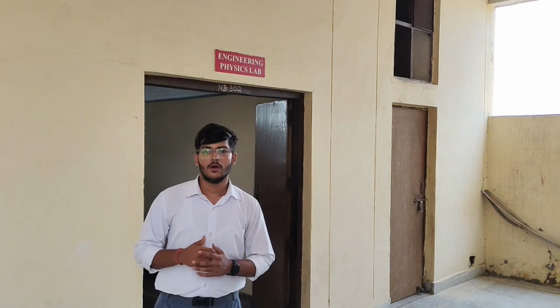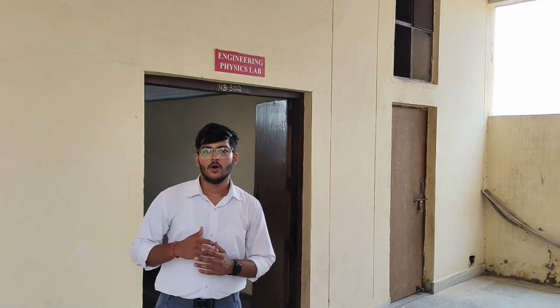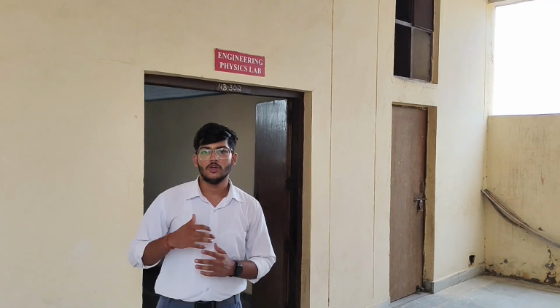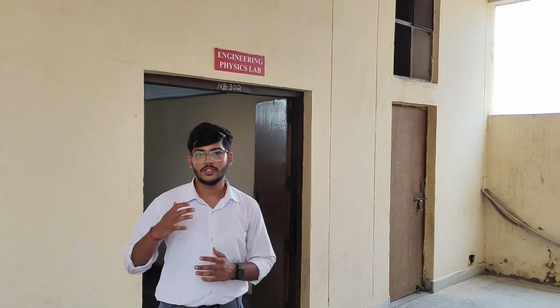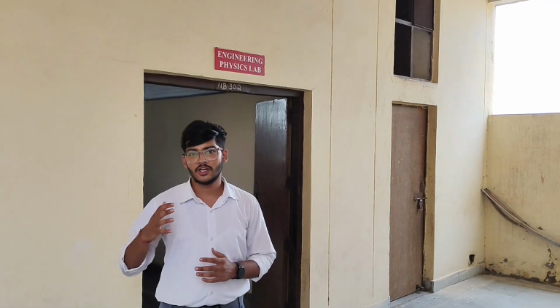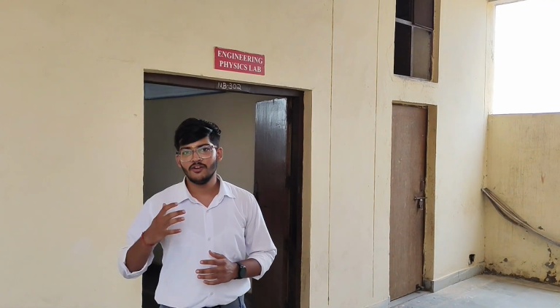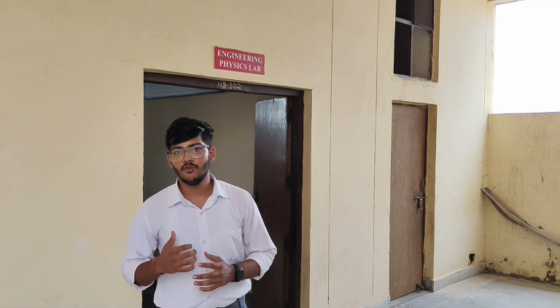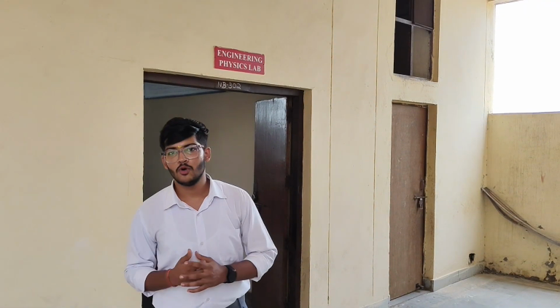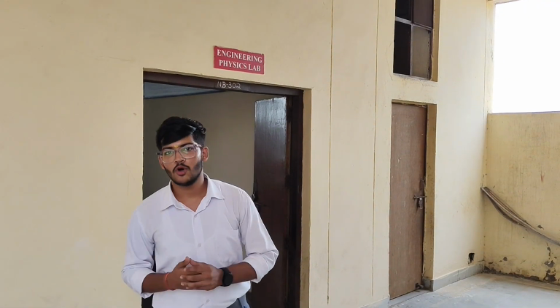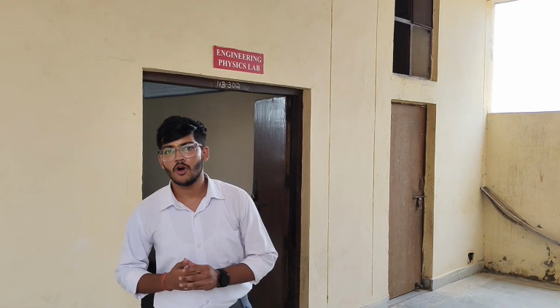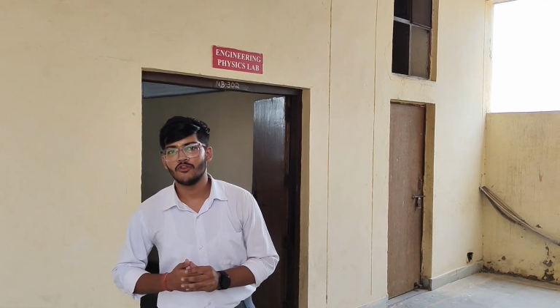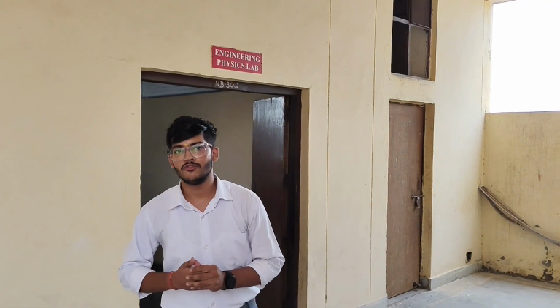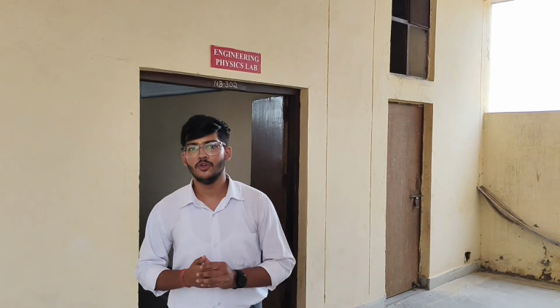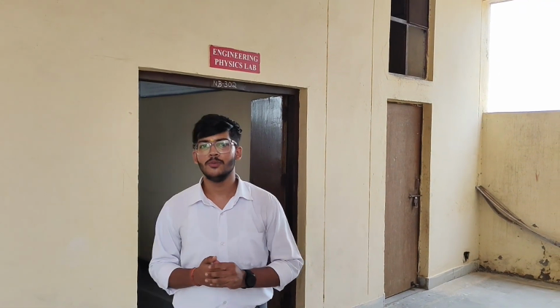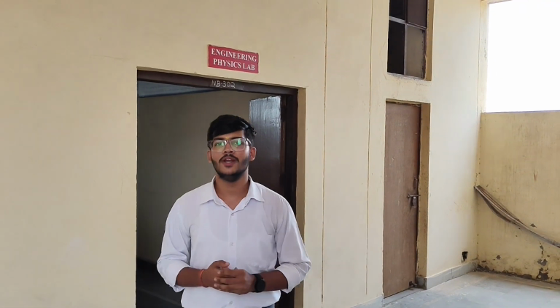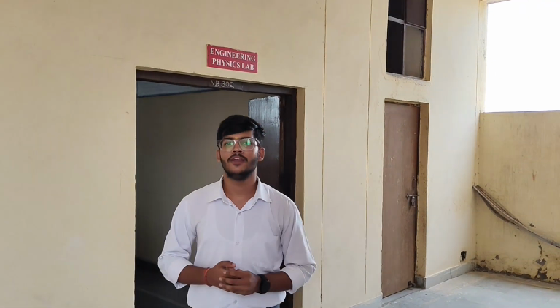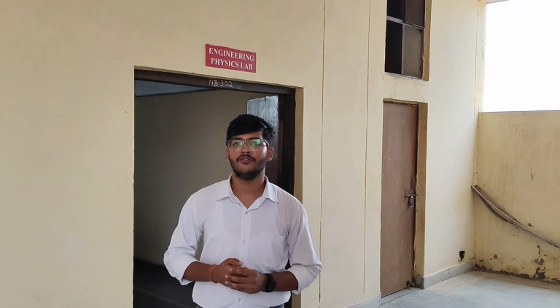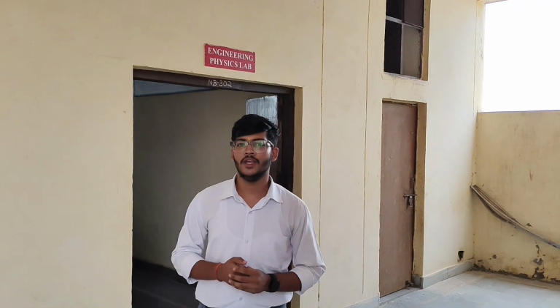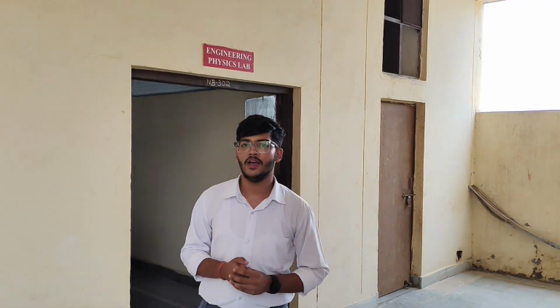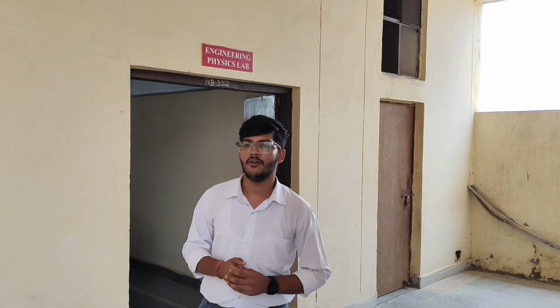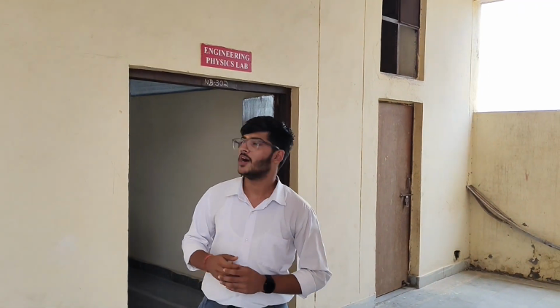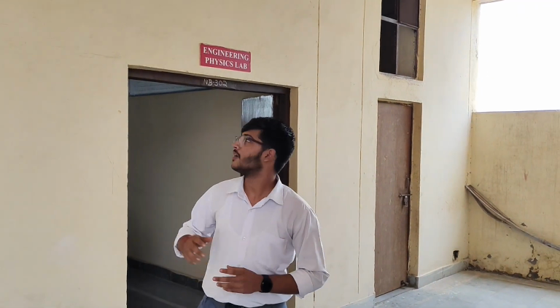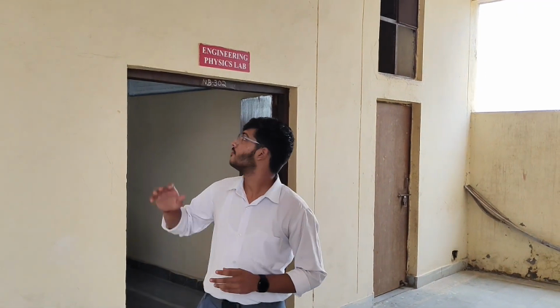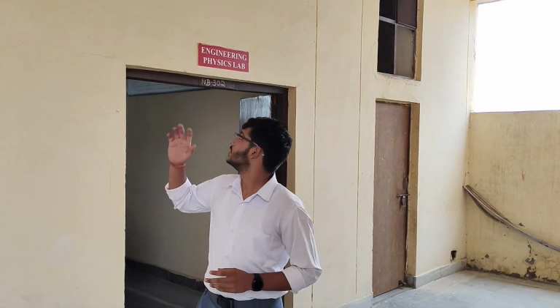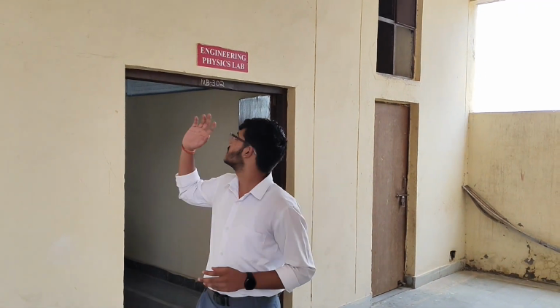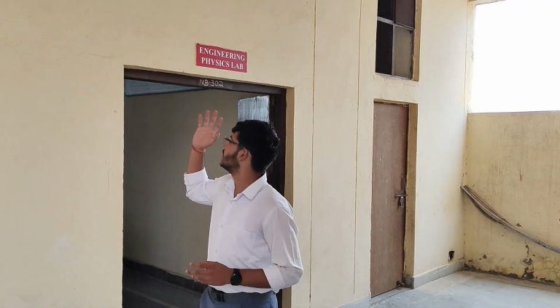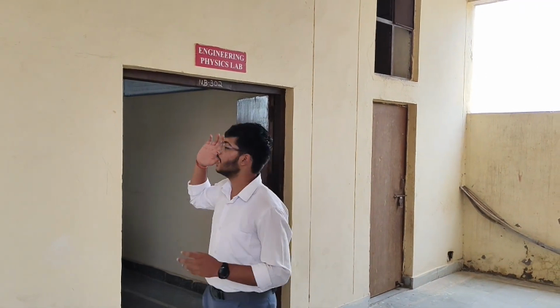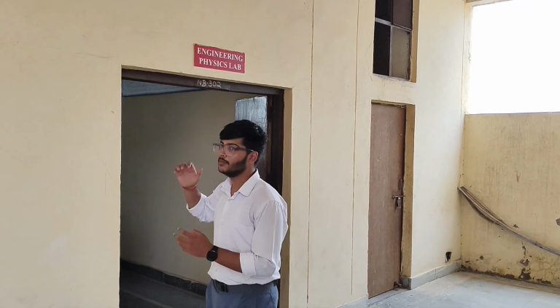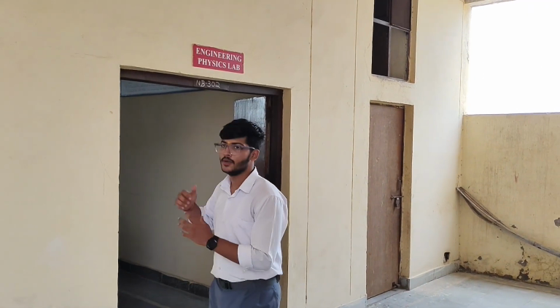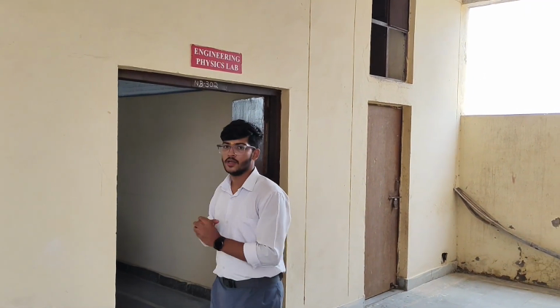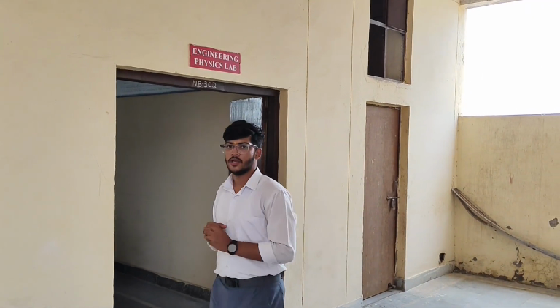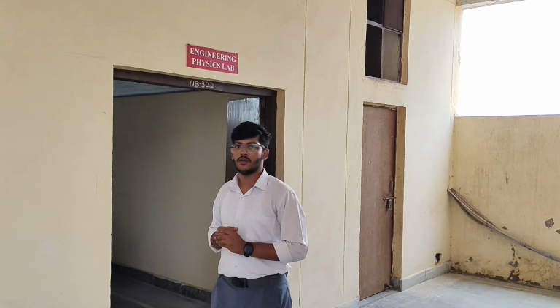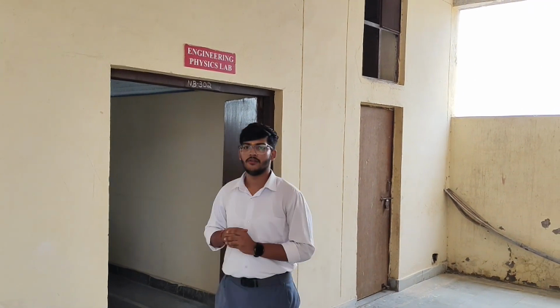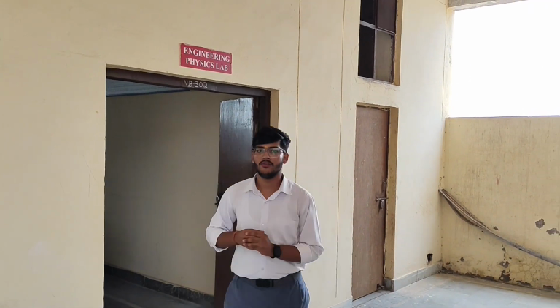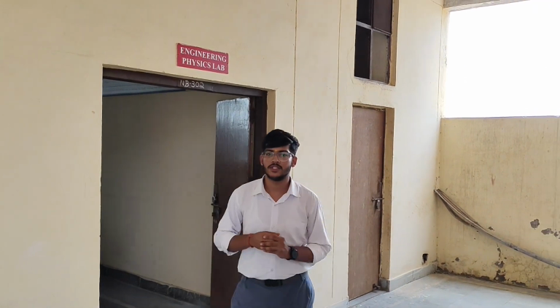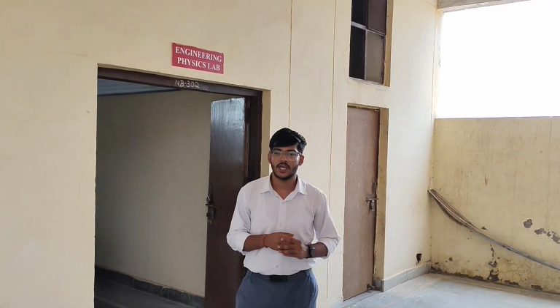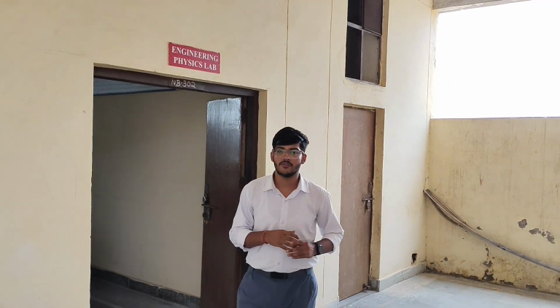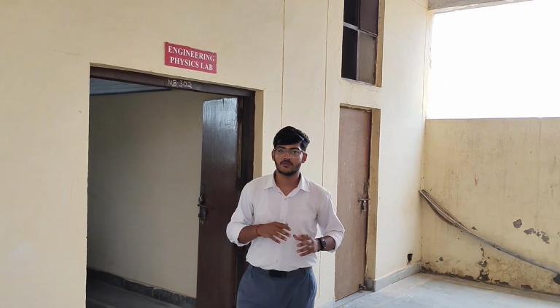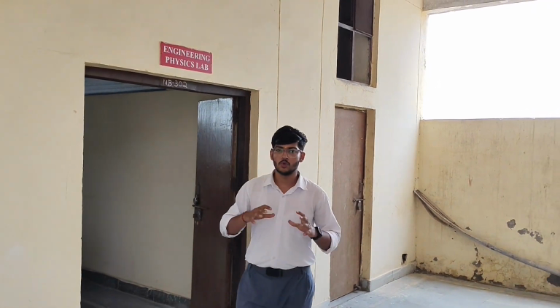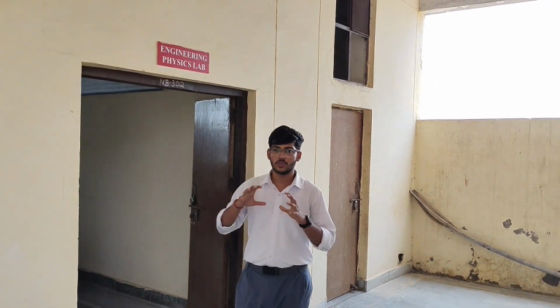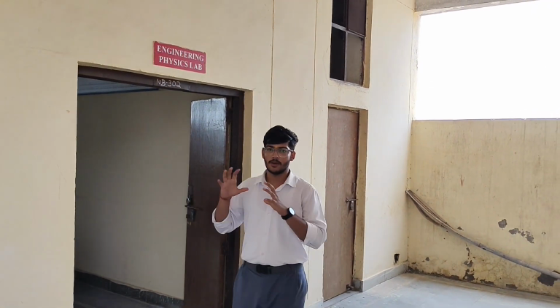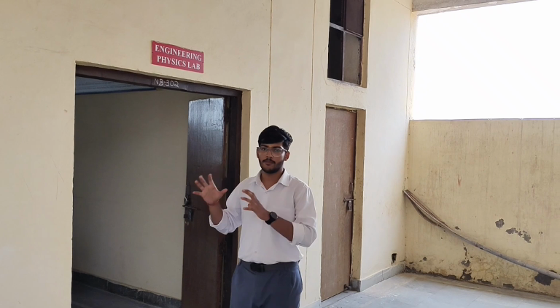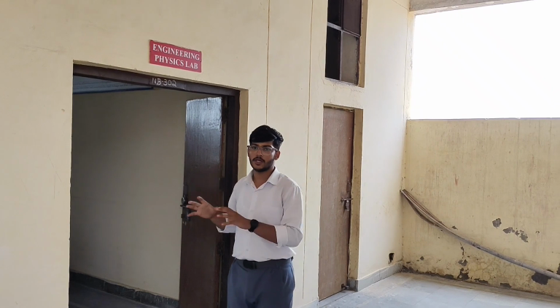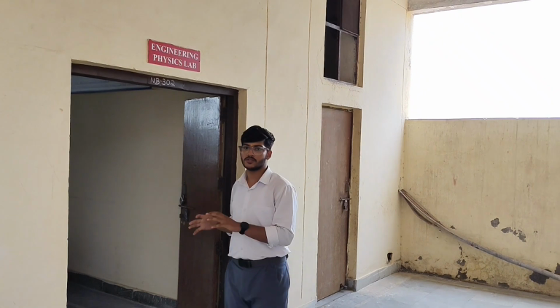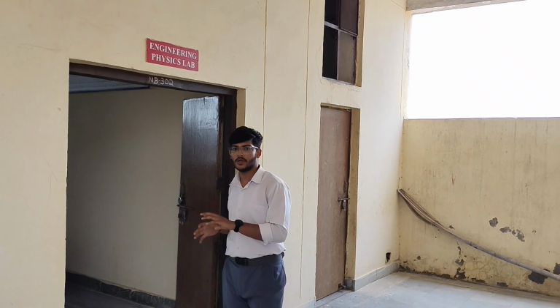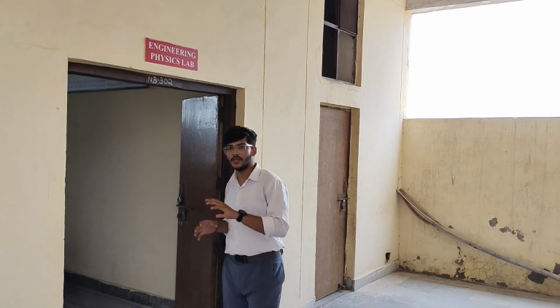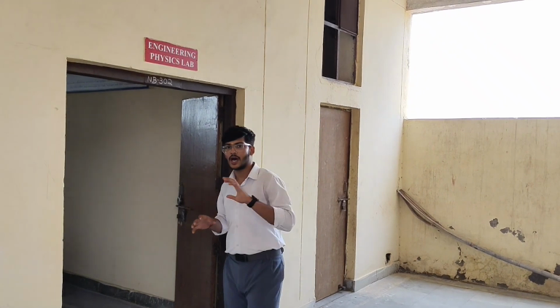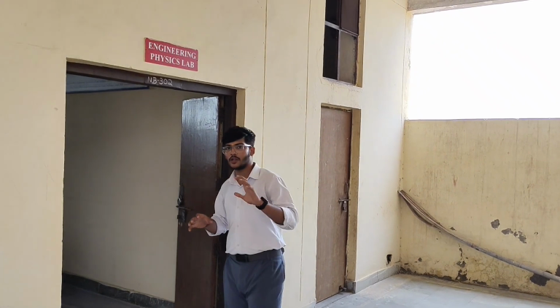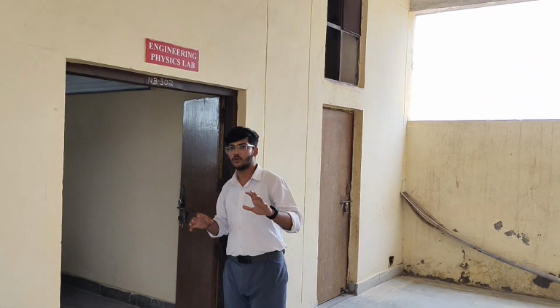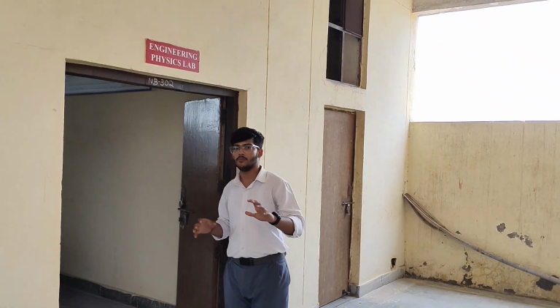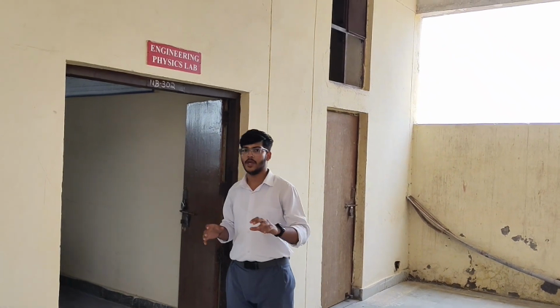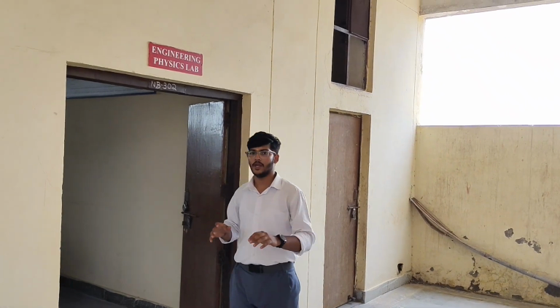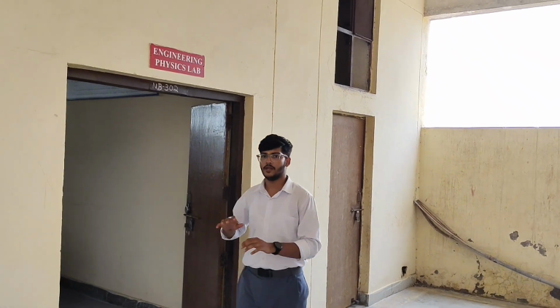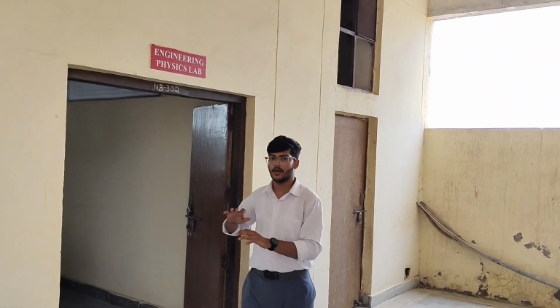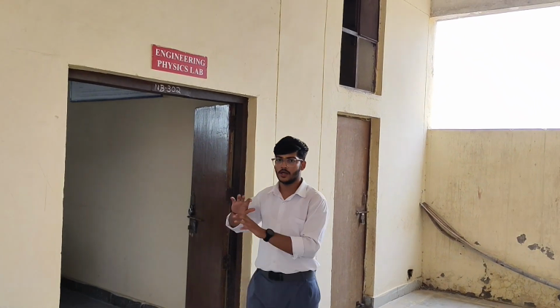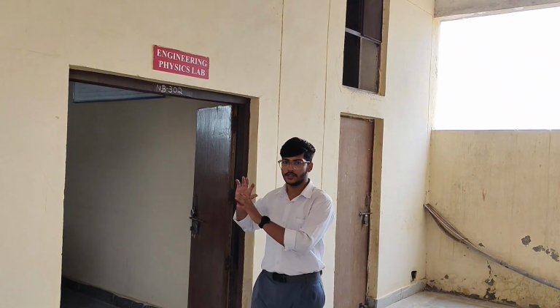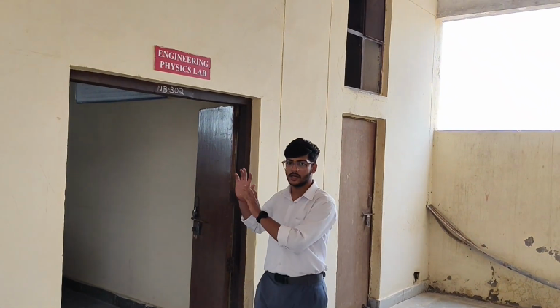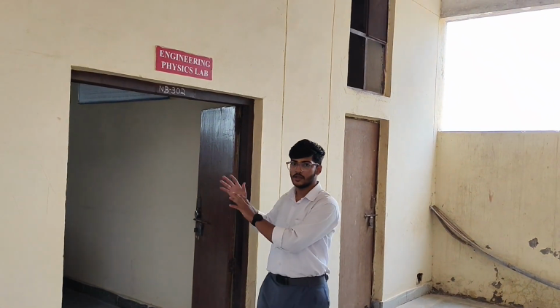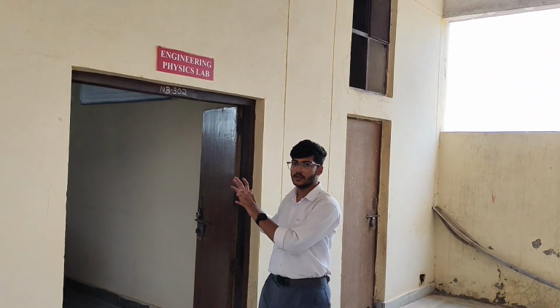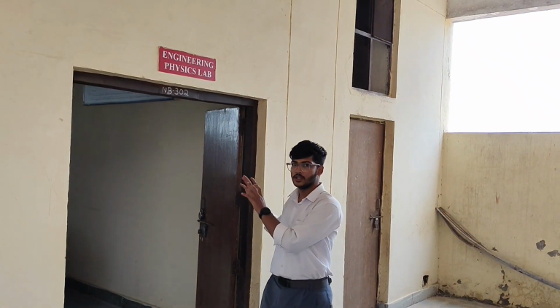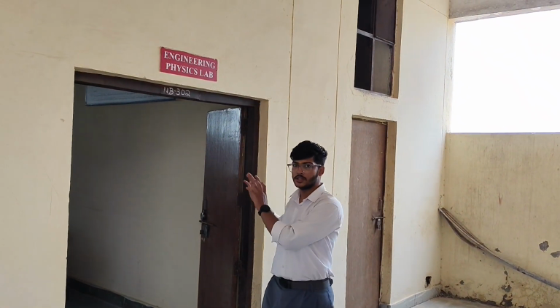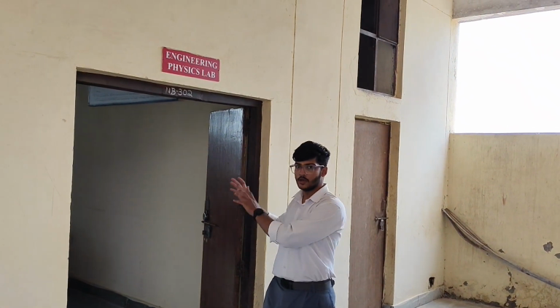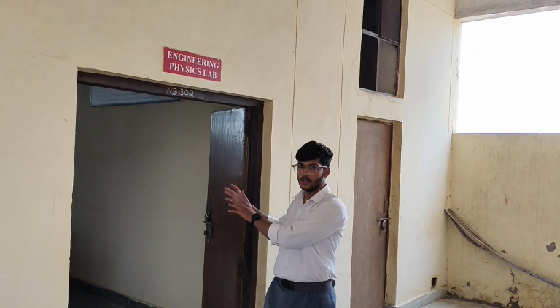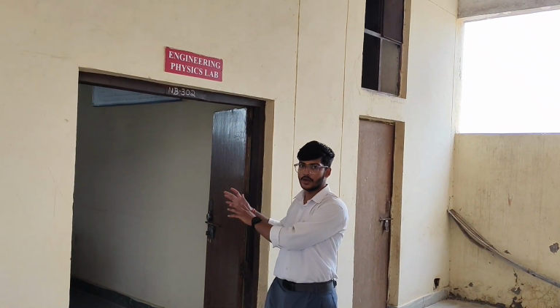On the 3rd floor of the new building, we have a bridge lab which has 2 chambers — one library and another library.